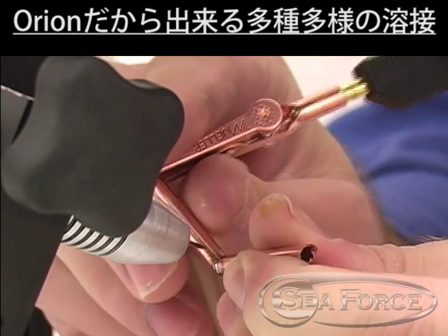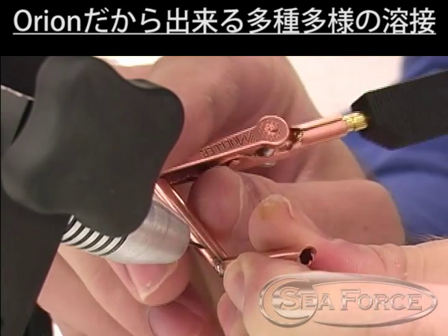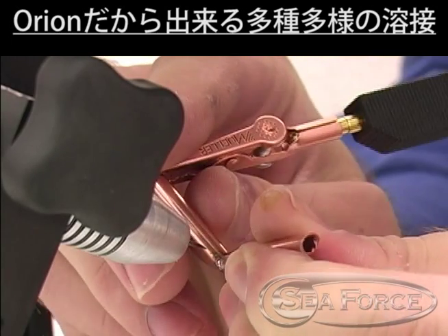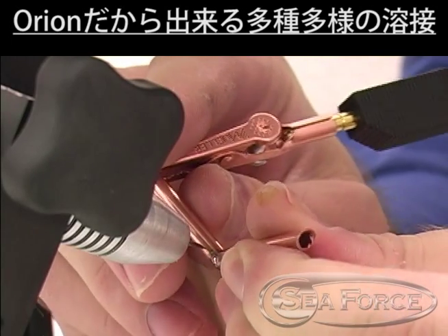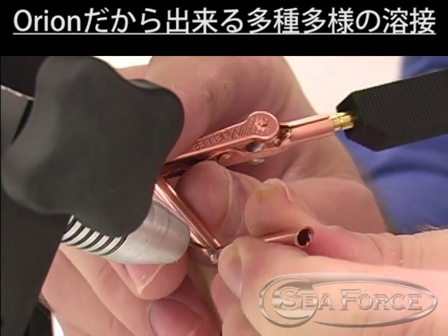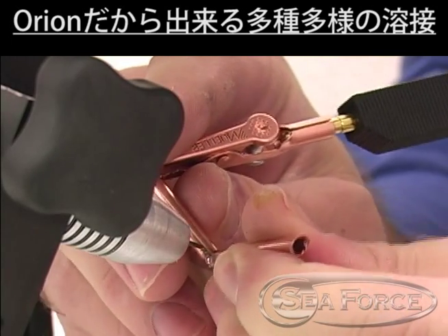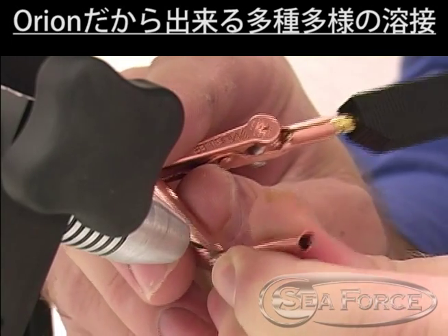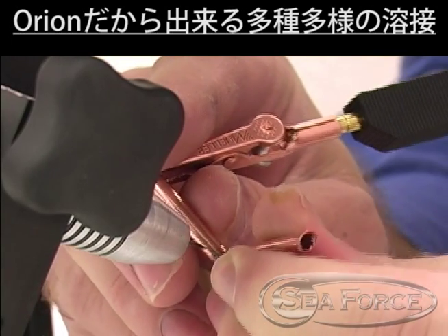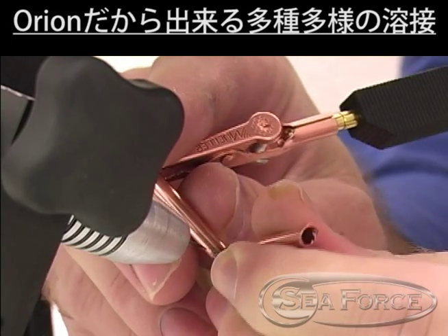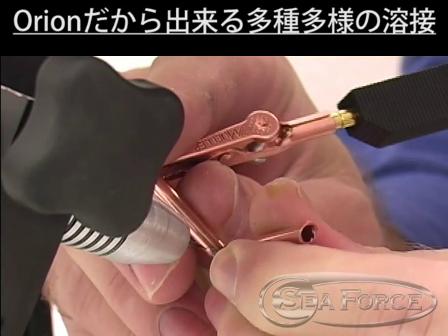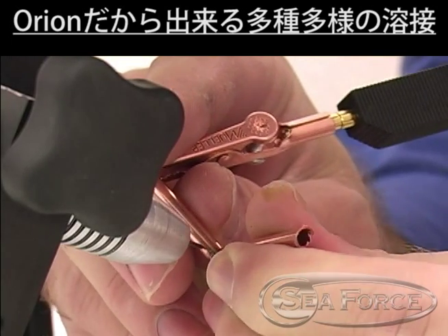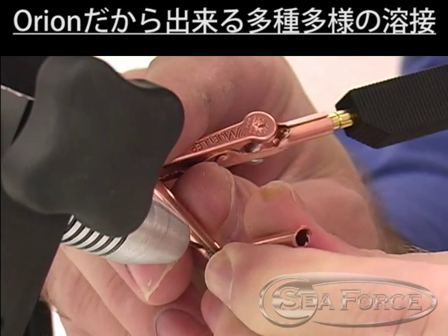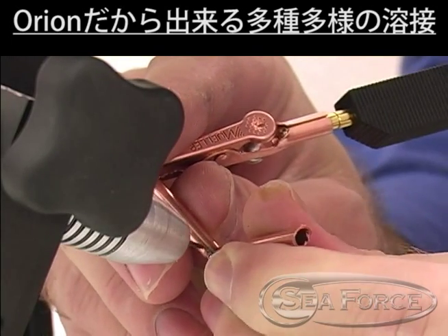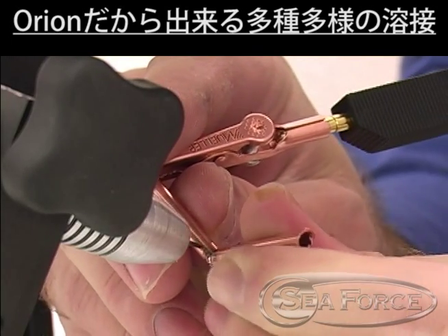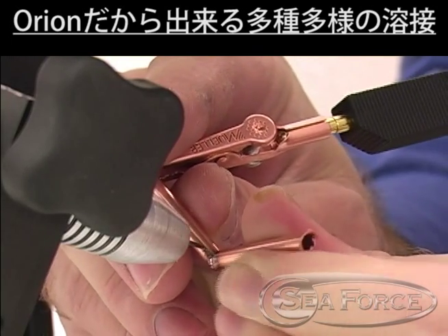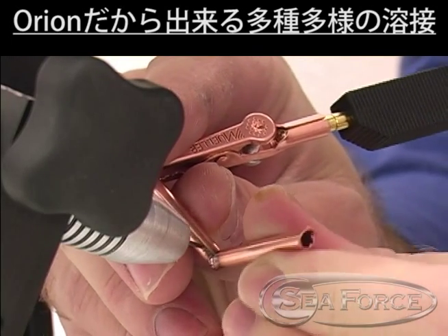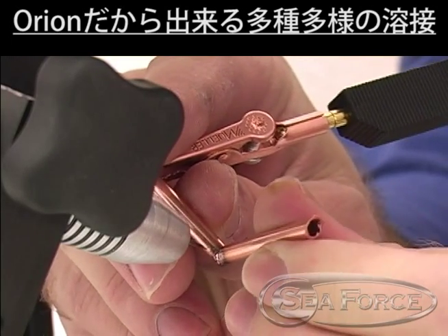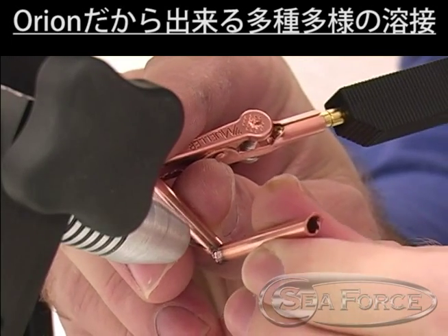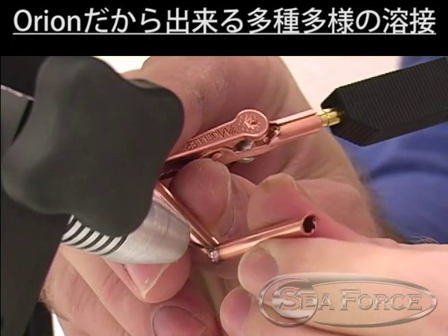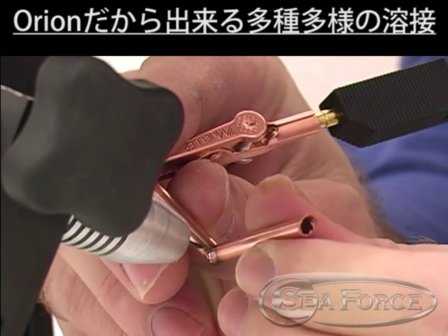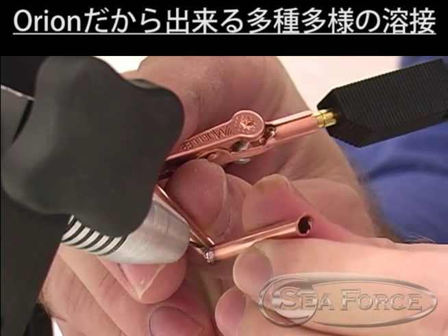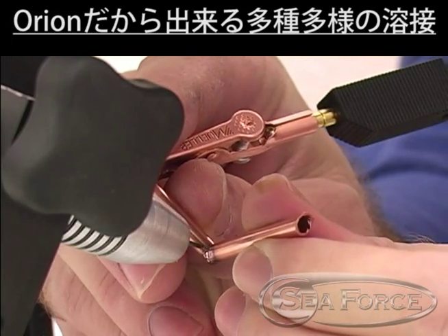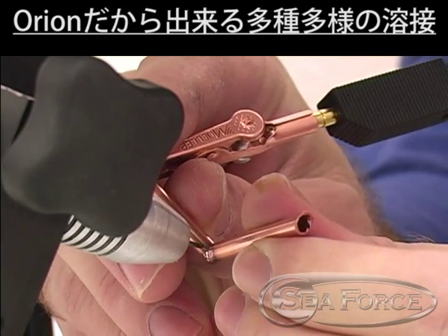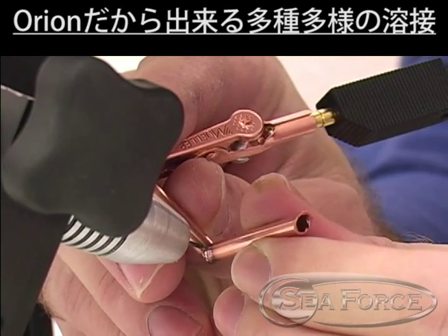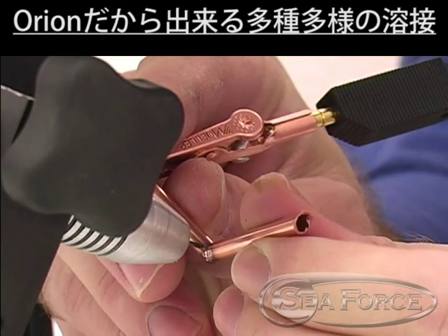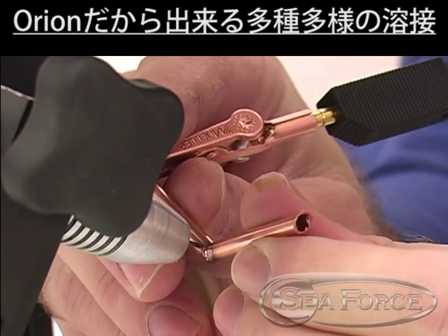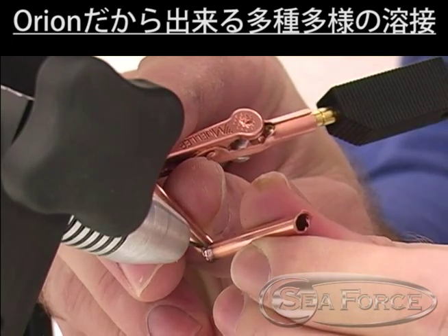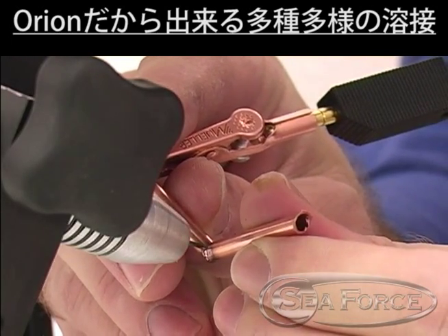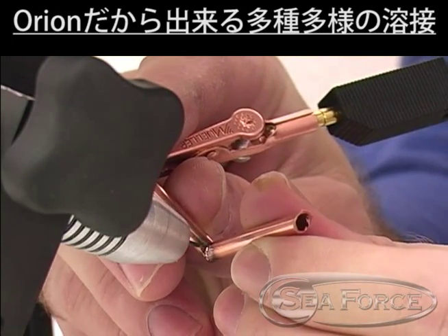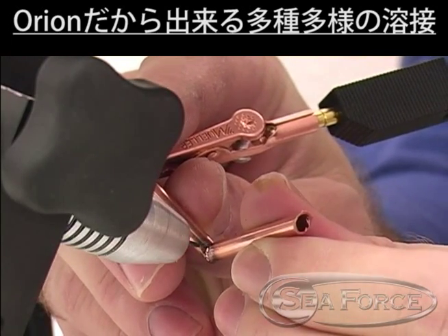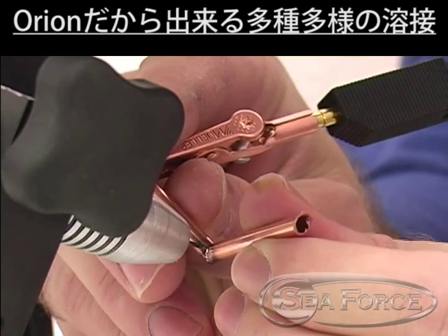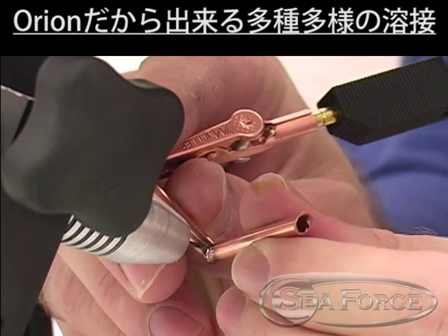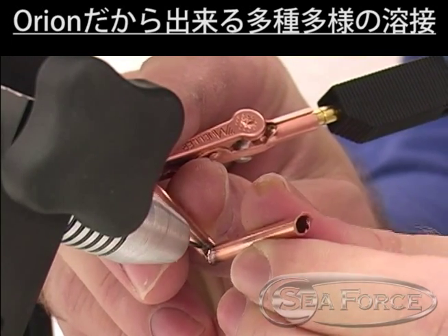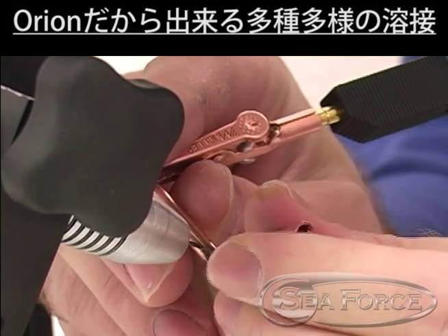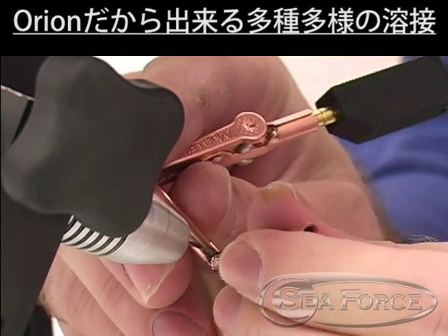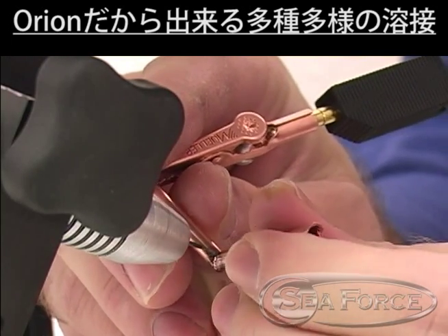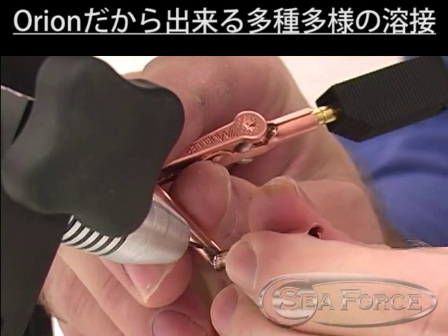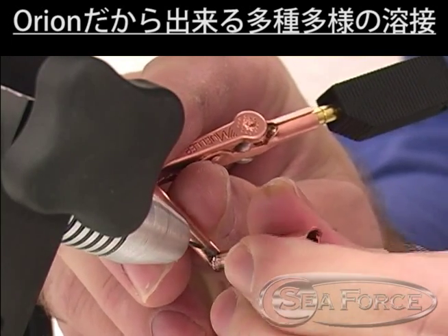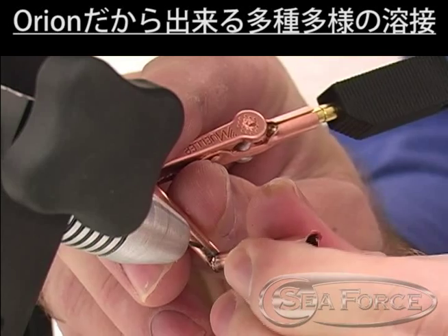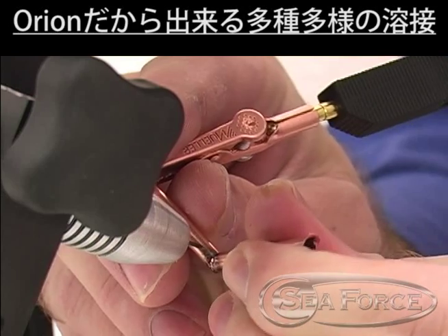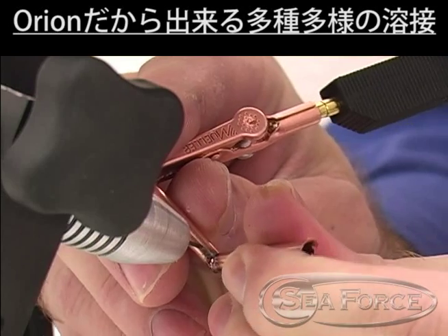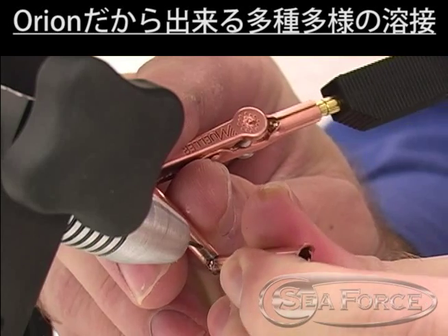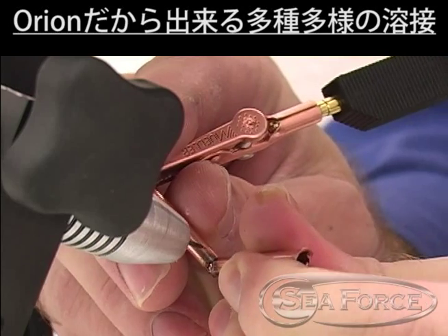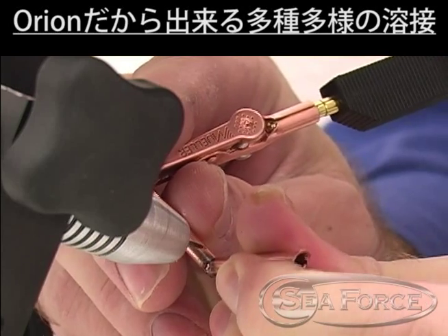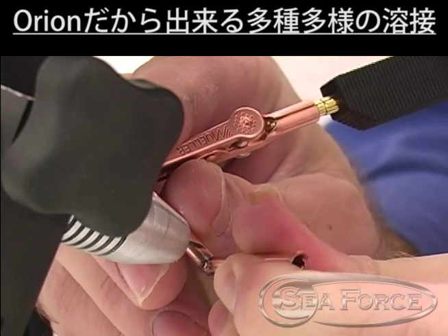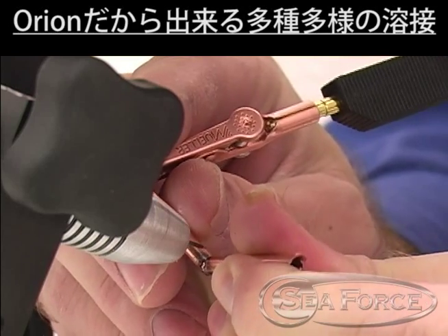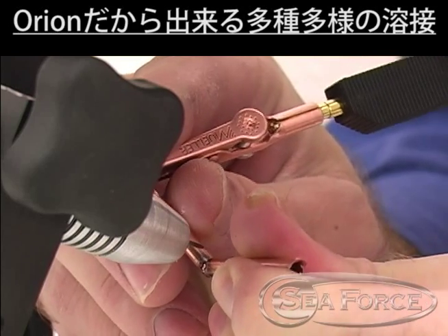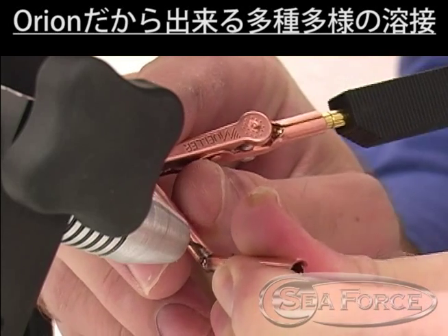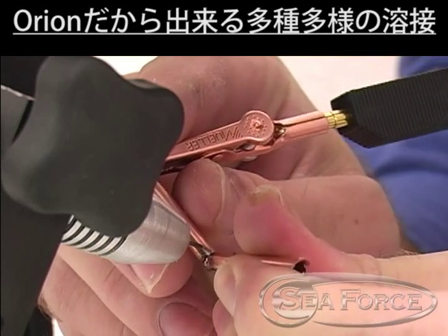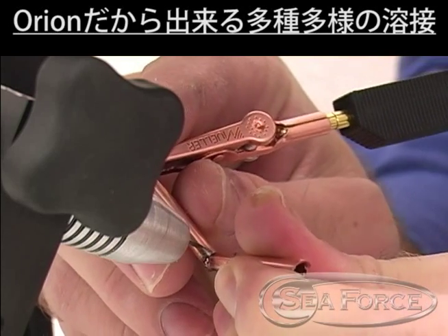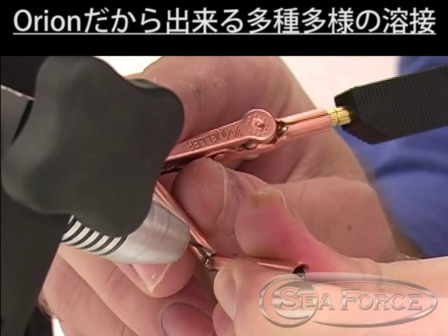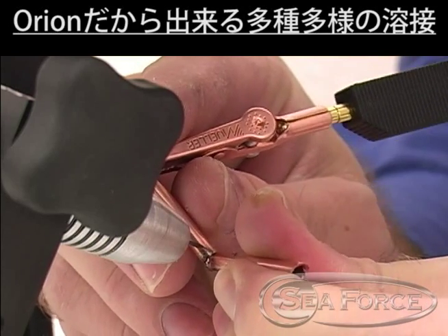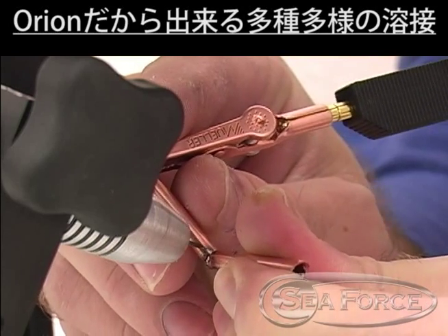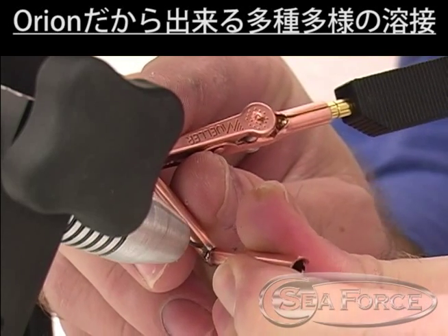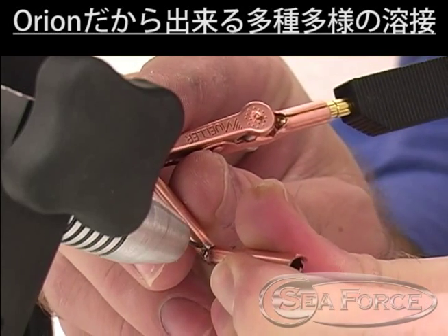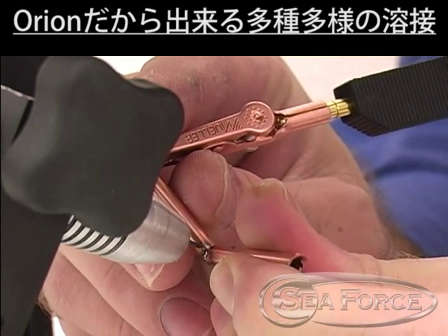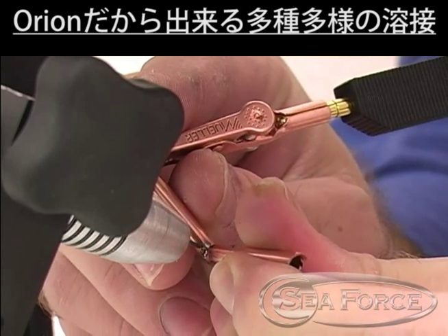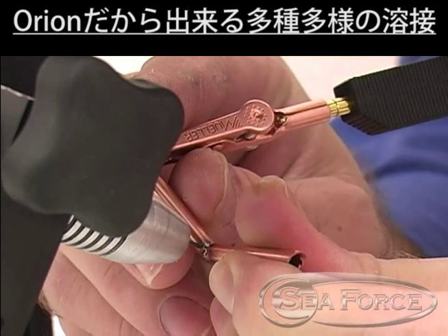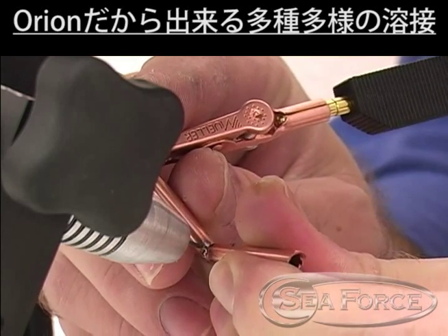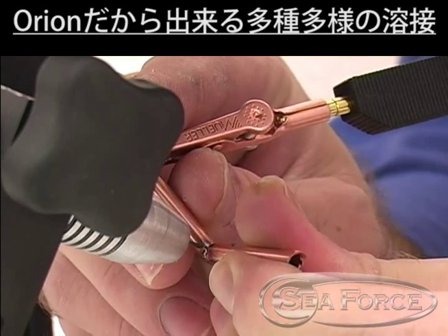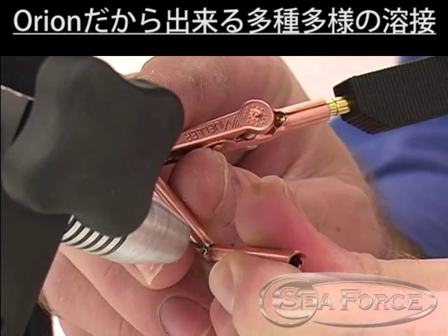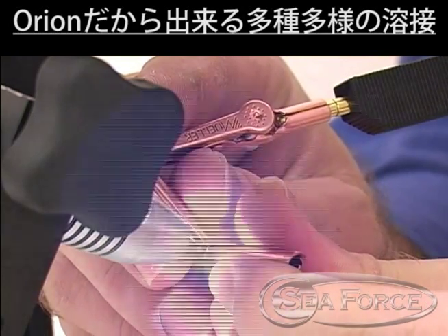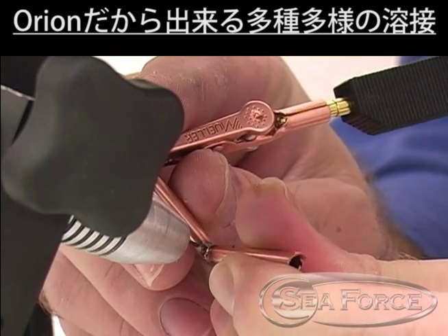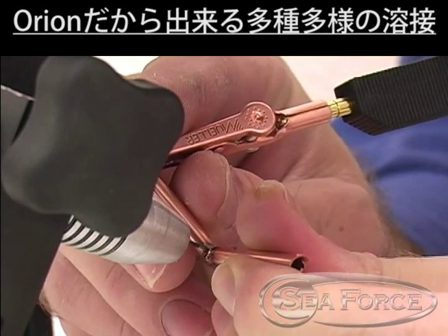Copper welds well using Sunstone pulse arc welding technology. Retract the welding electrode as soon as possible to prevent copper contamination to the electrode.